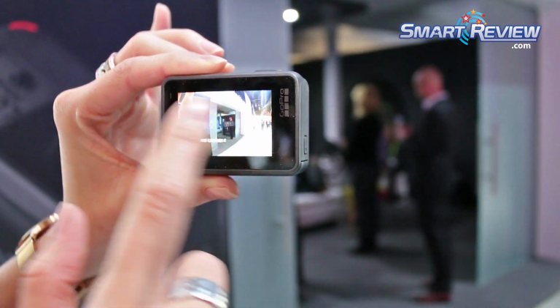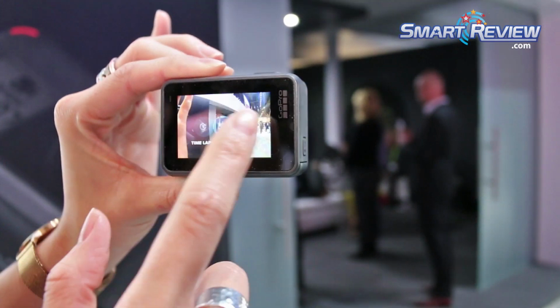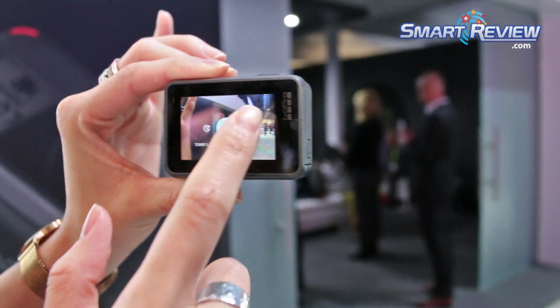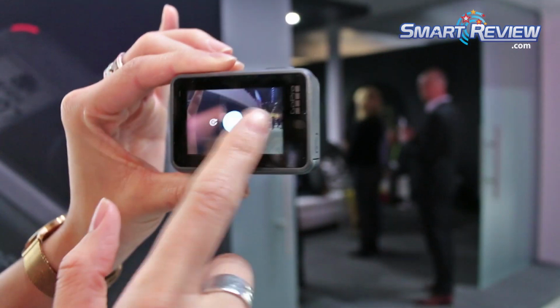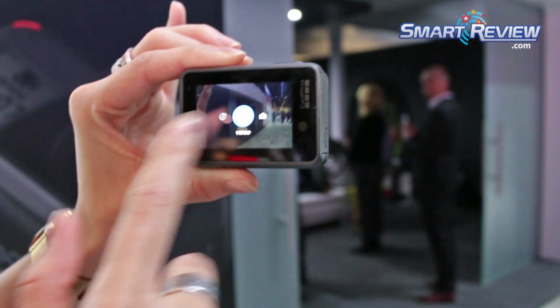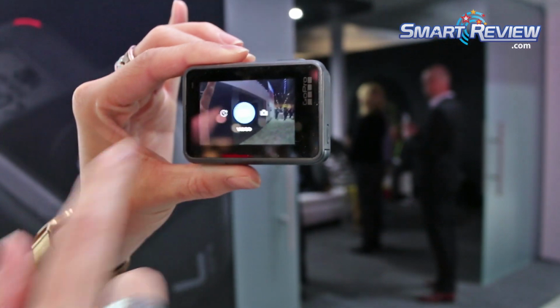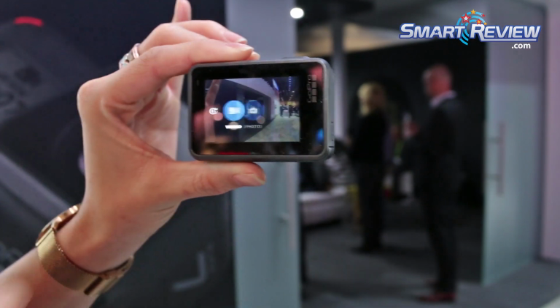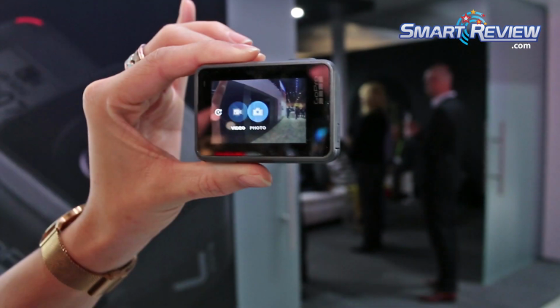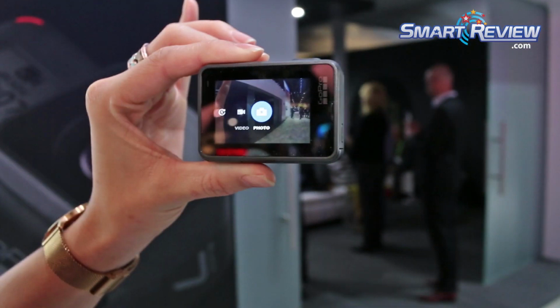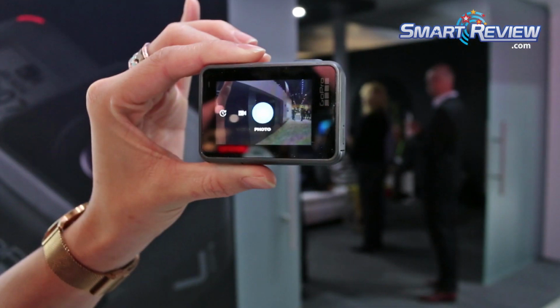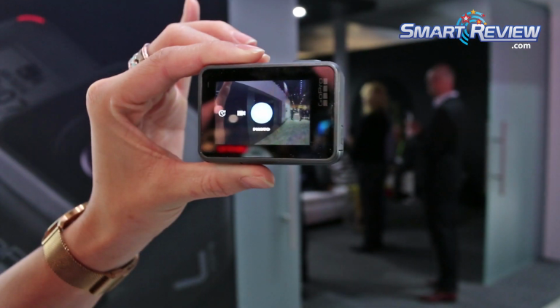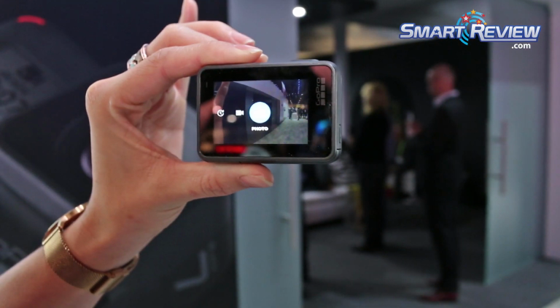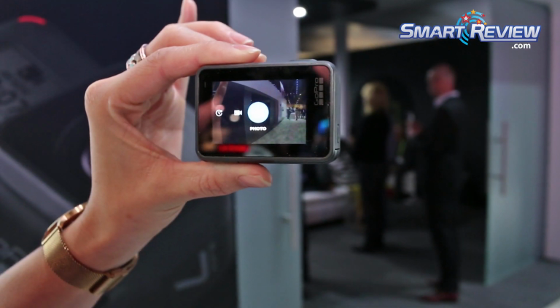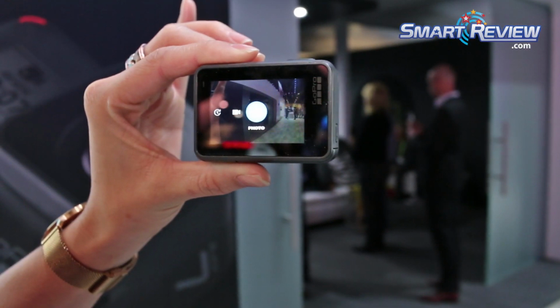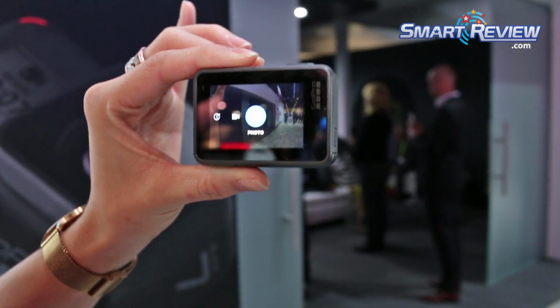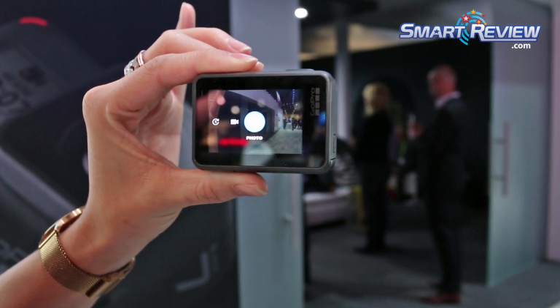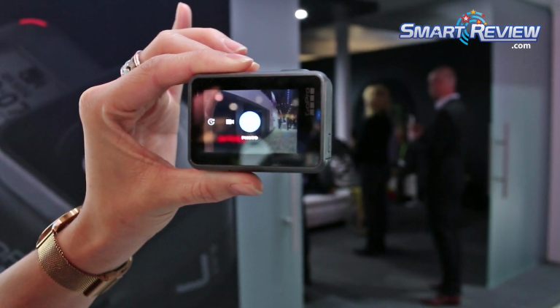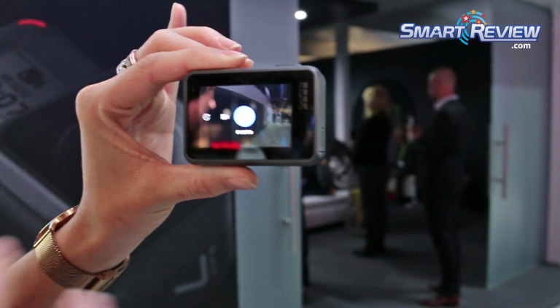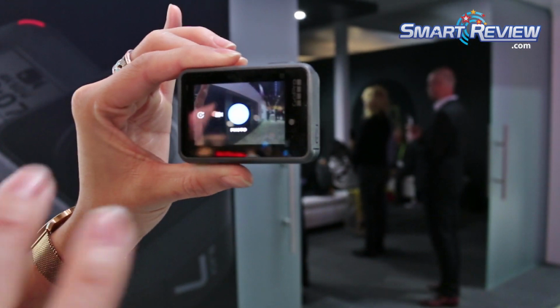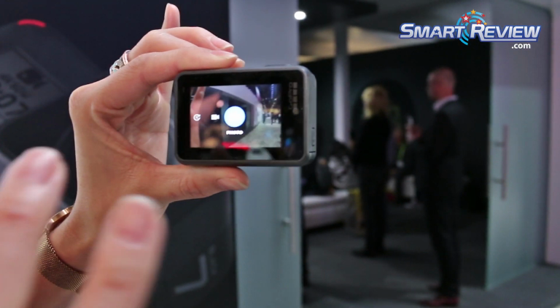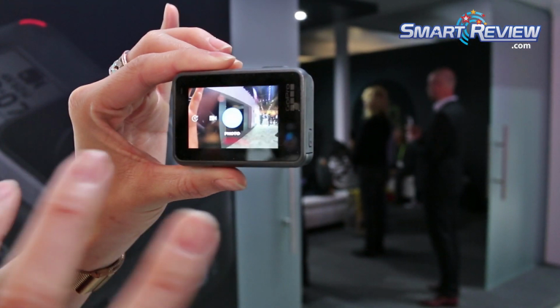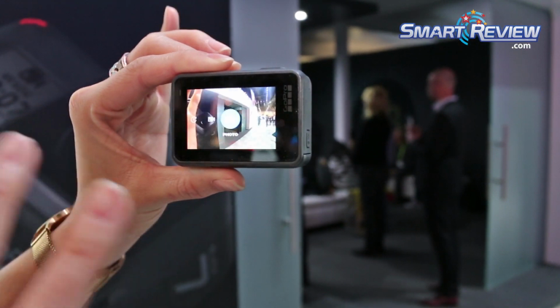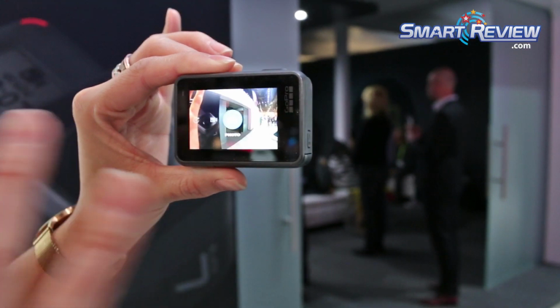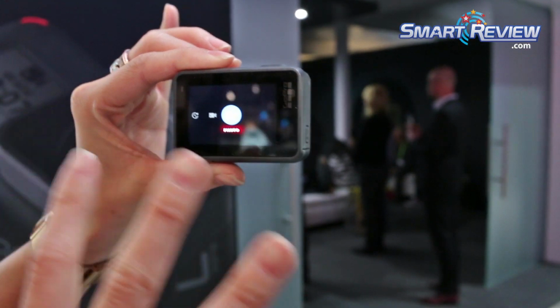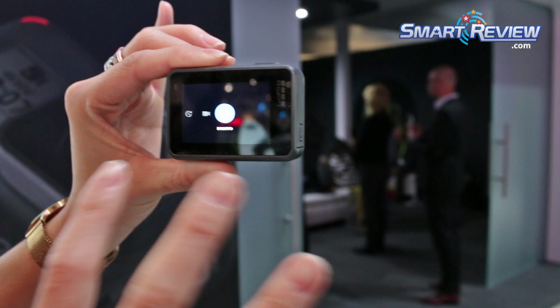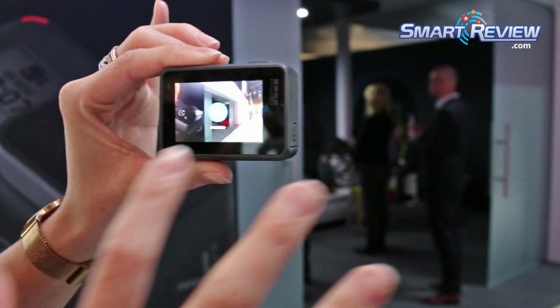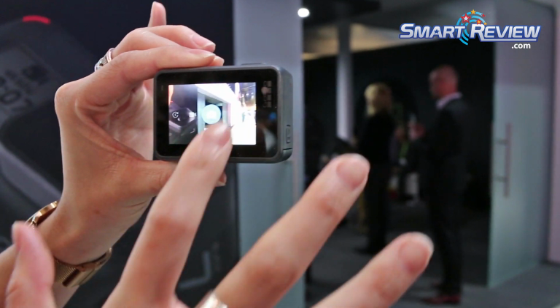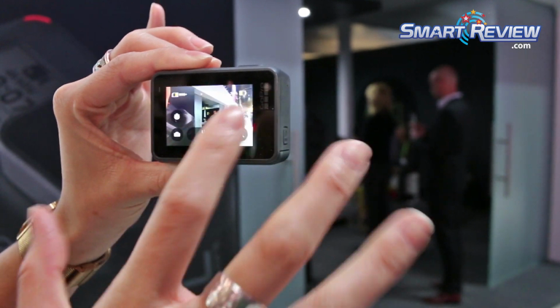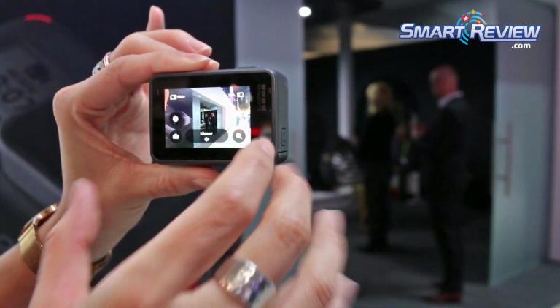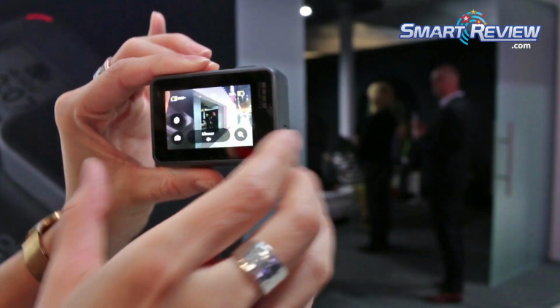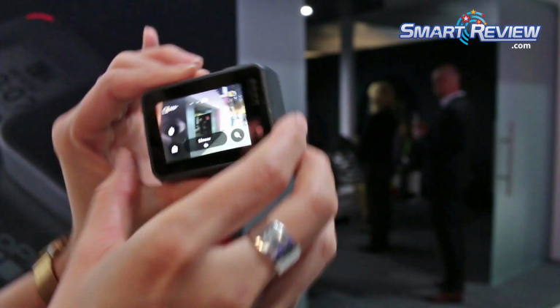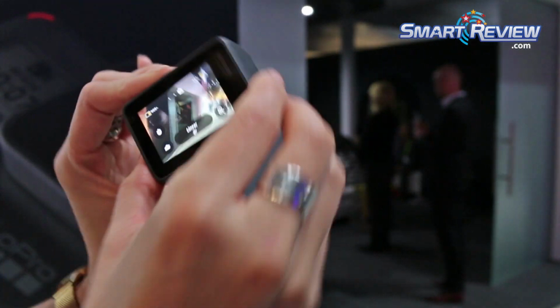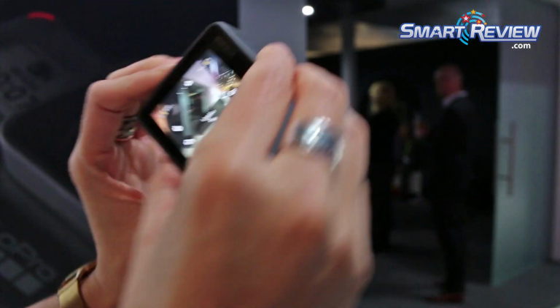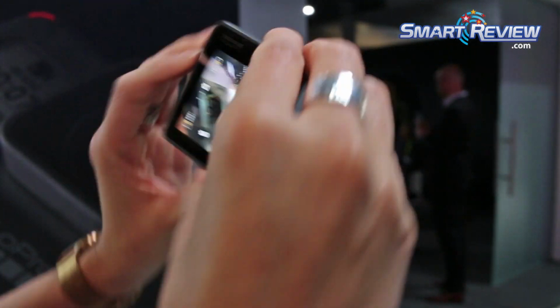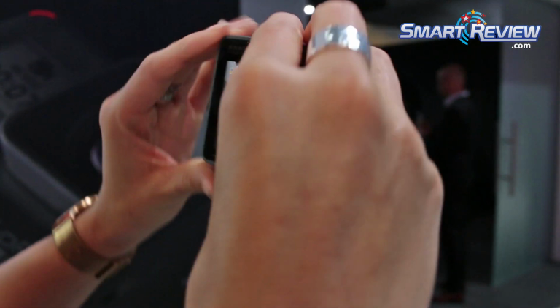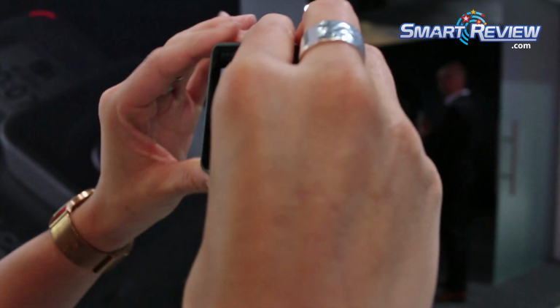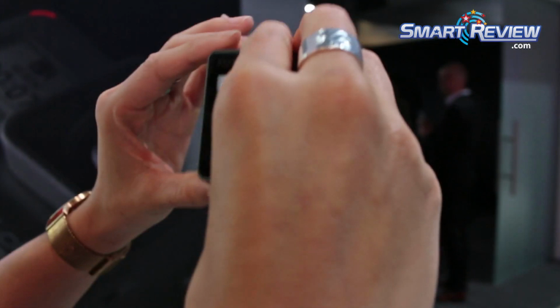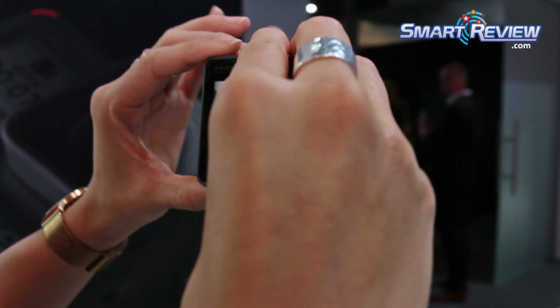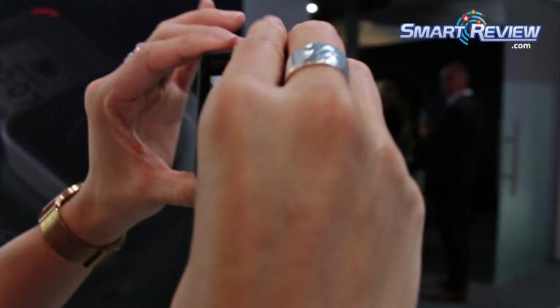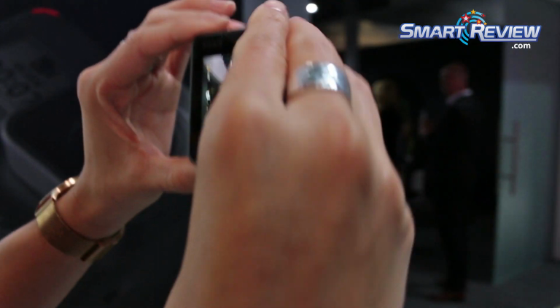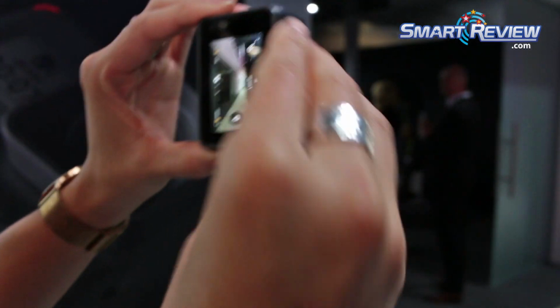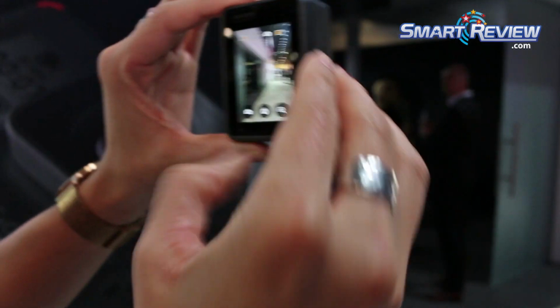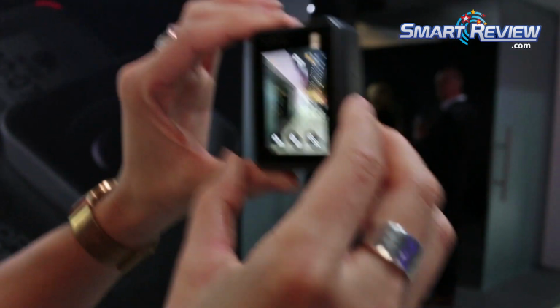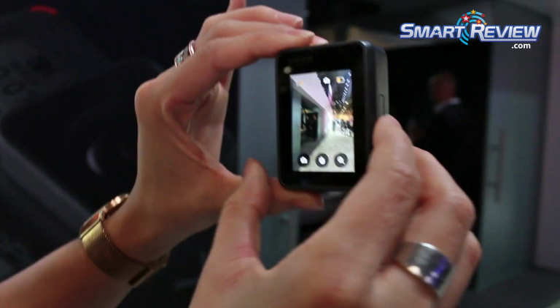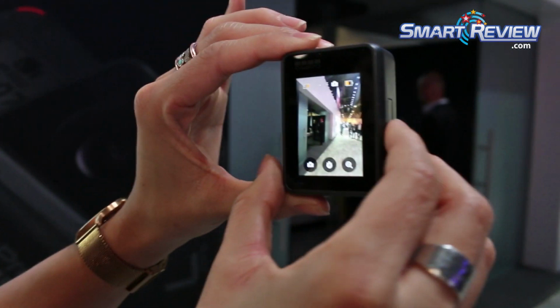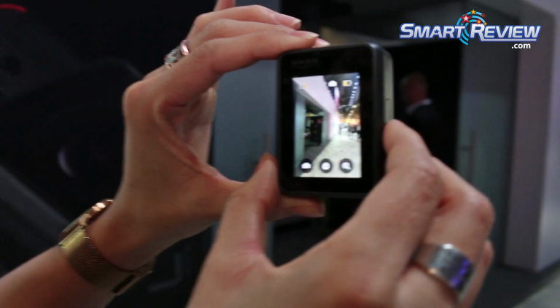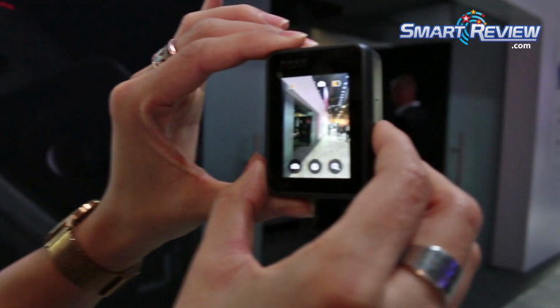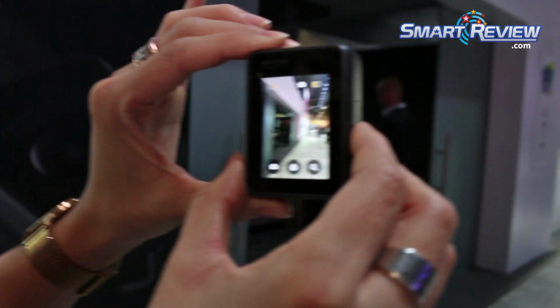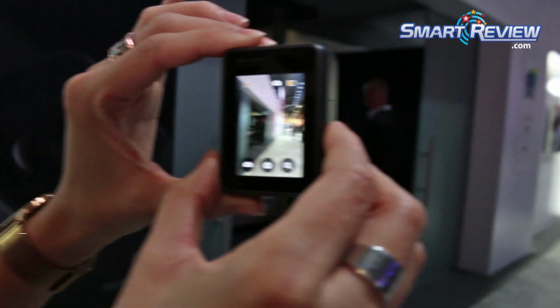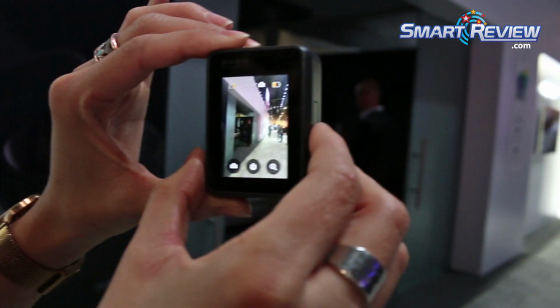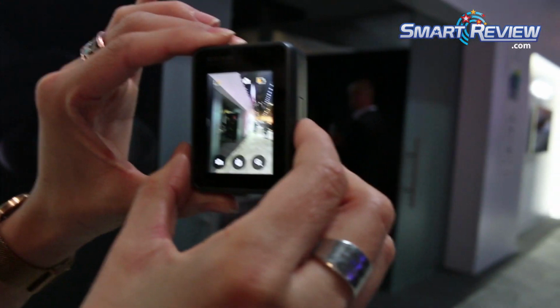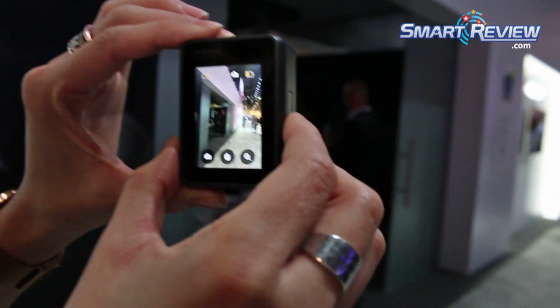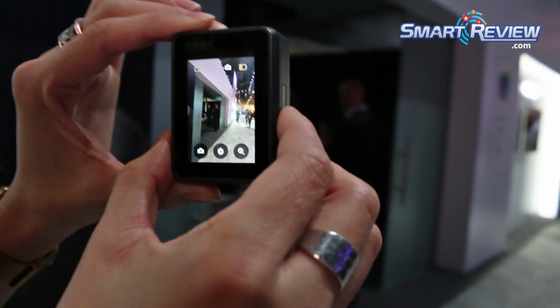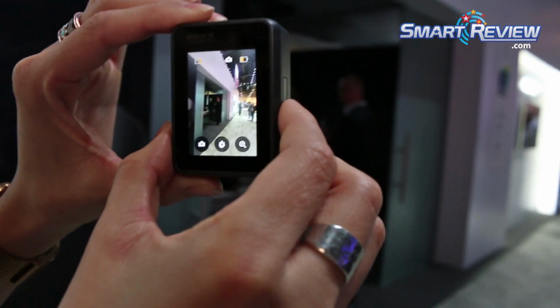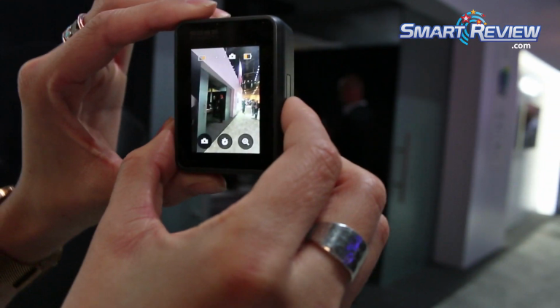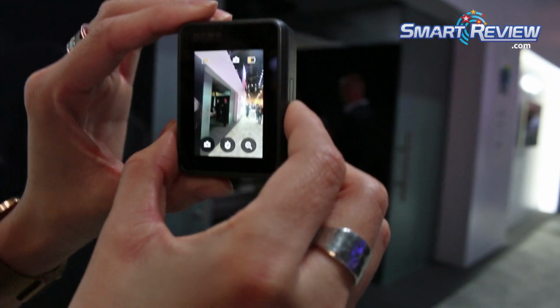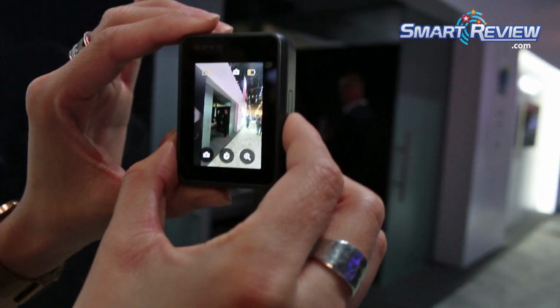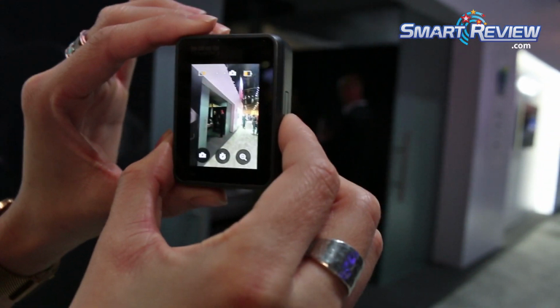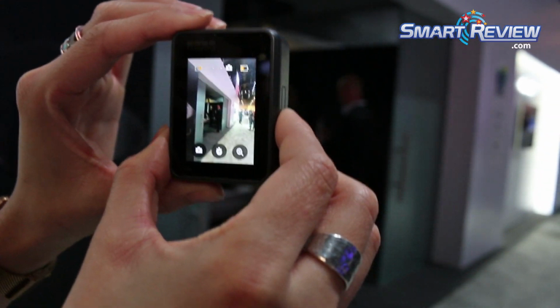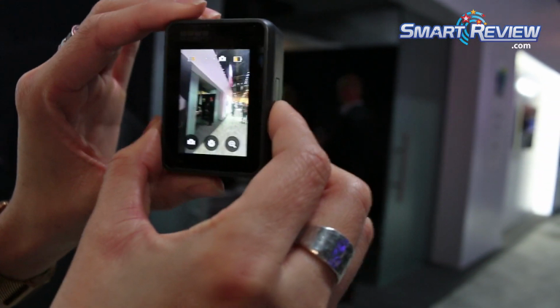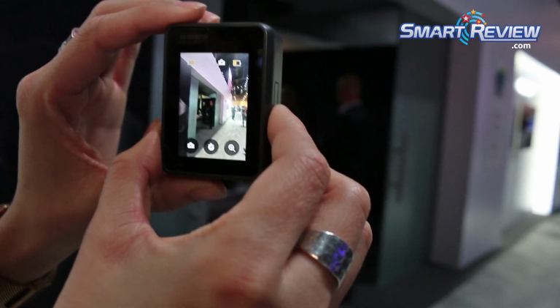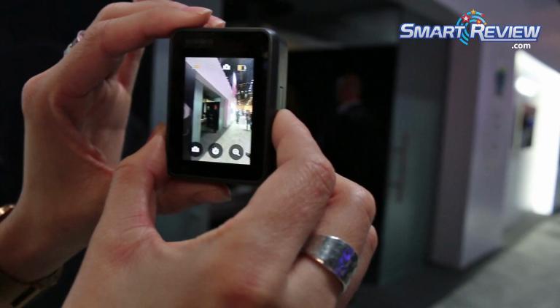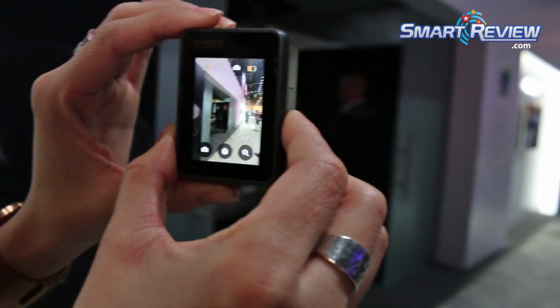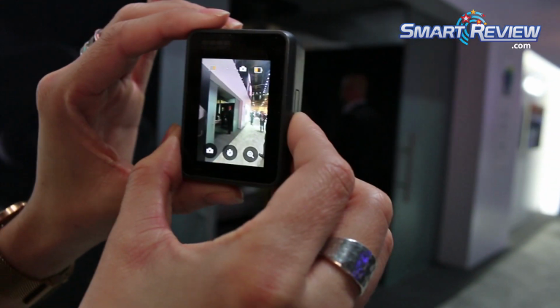A little bit about the photos: 12 megapixels with HDR. You can also shoot in vertical orientation, which is perfect for social media sharing.